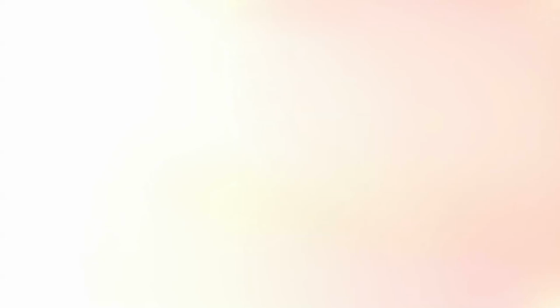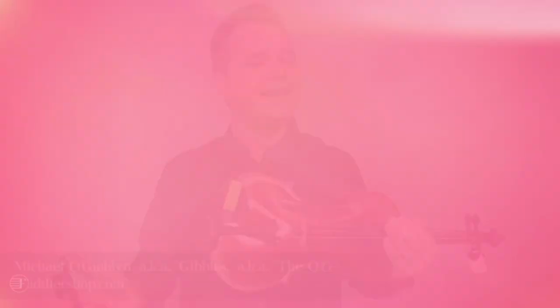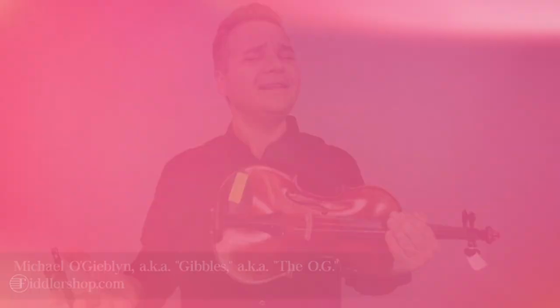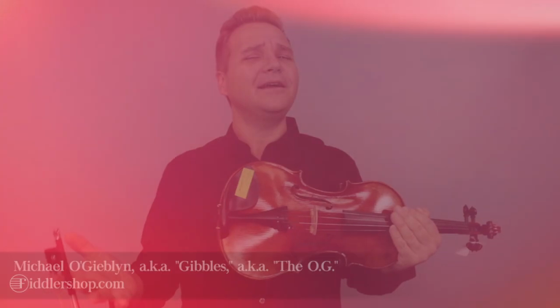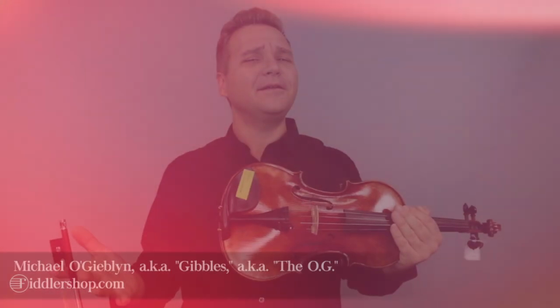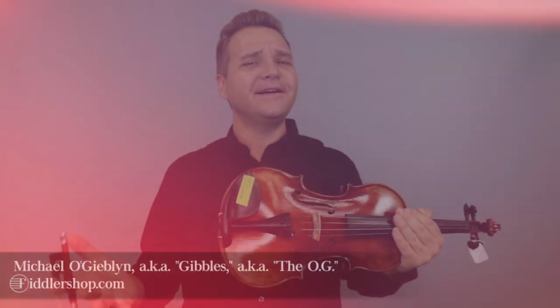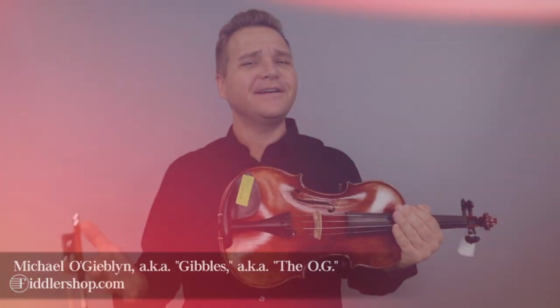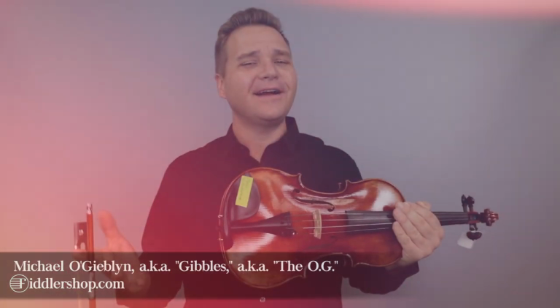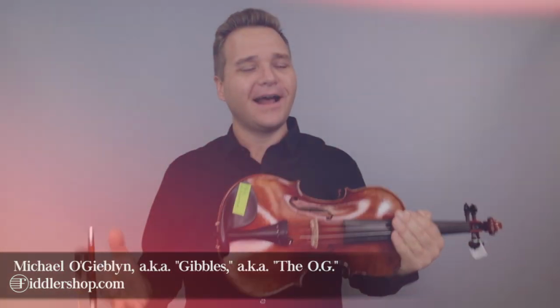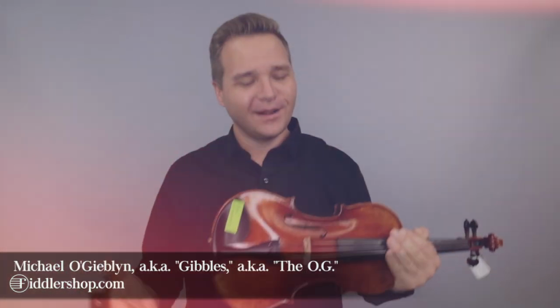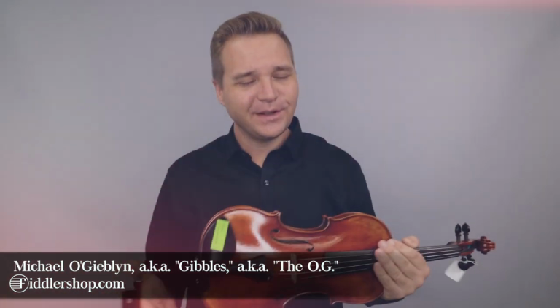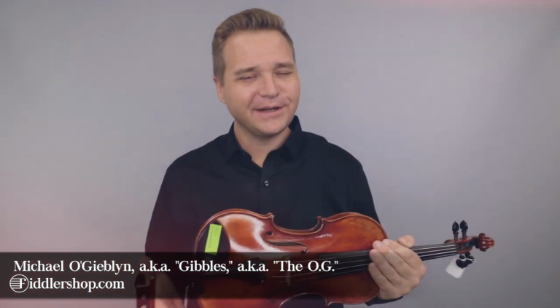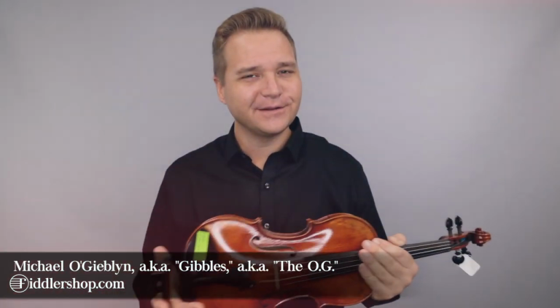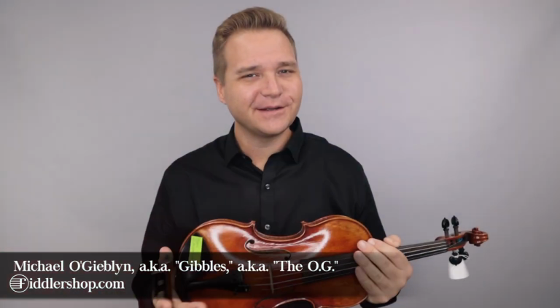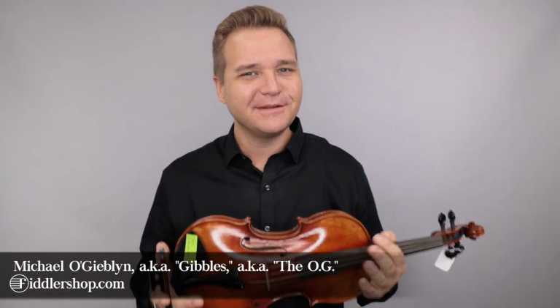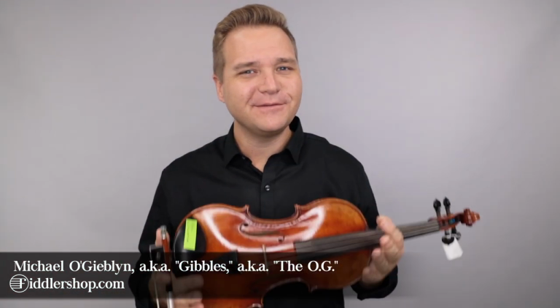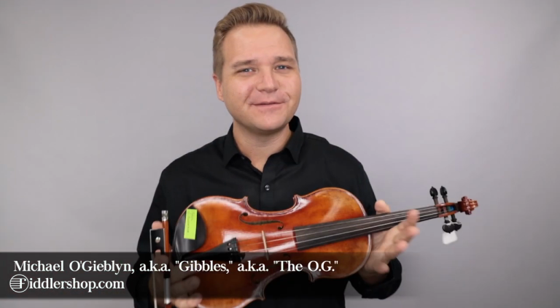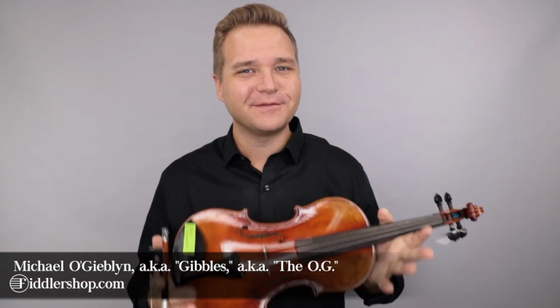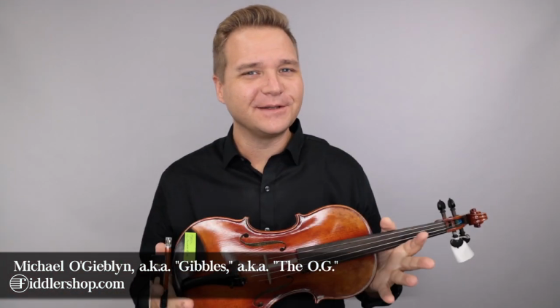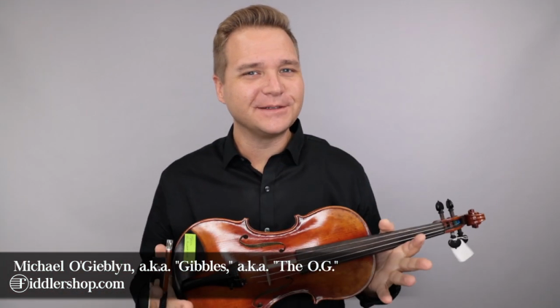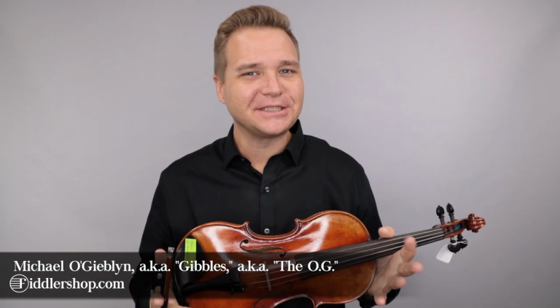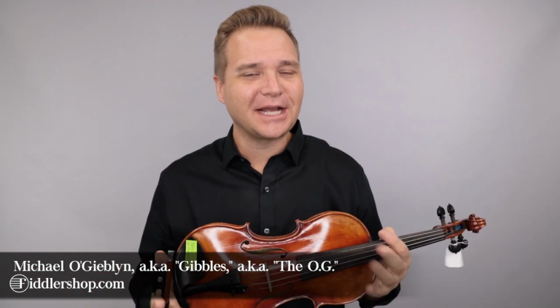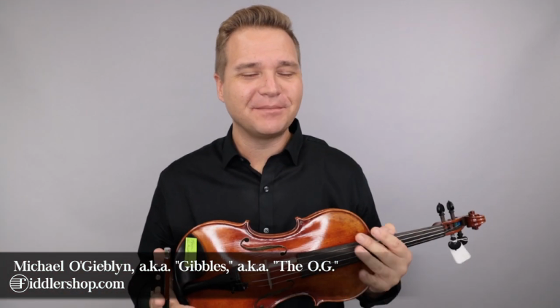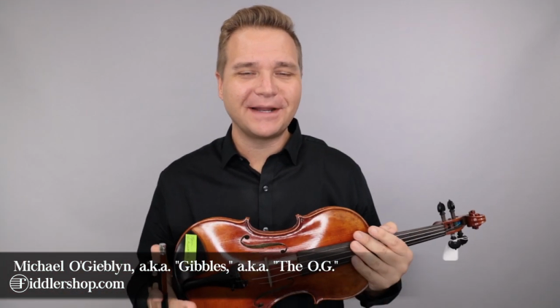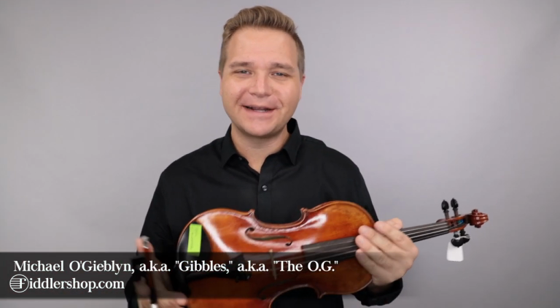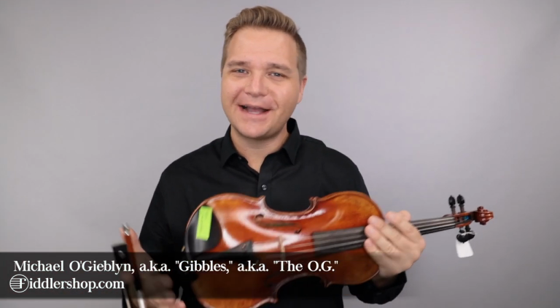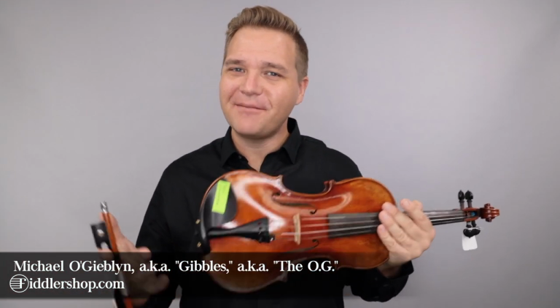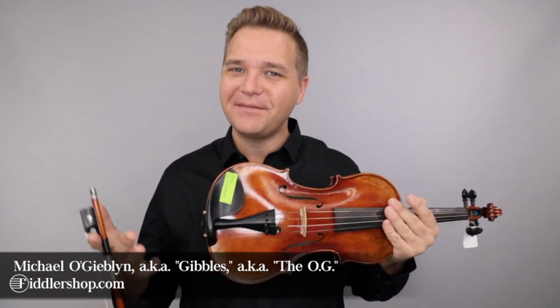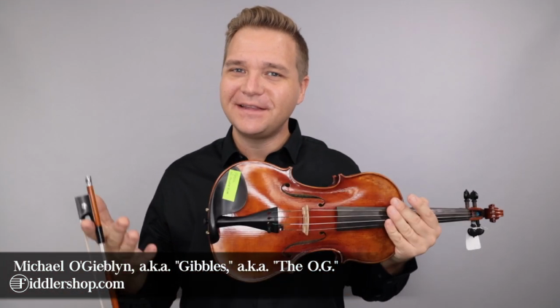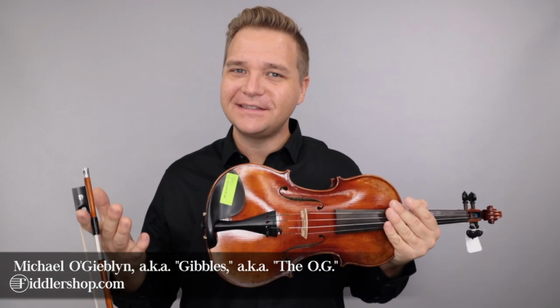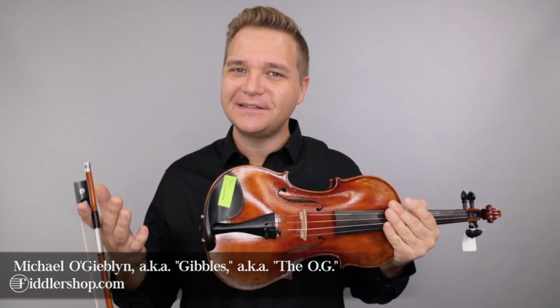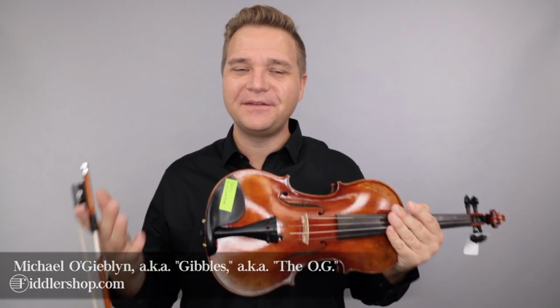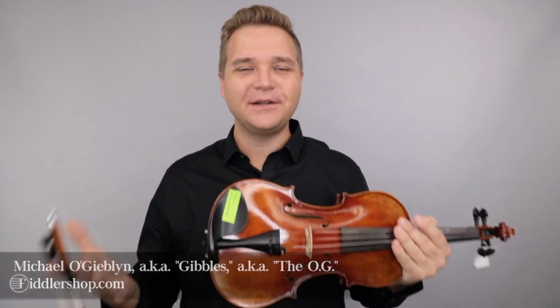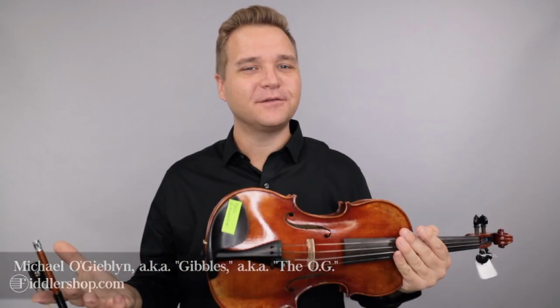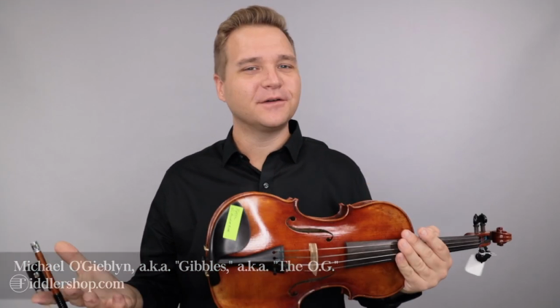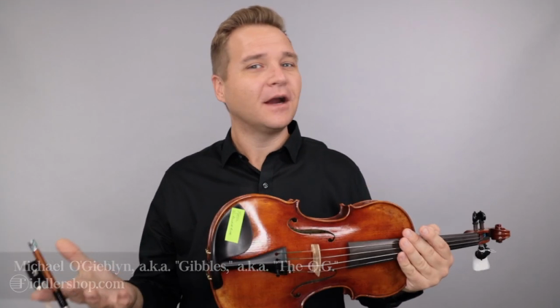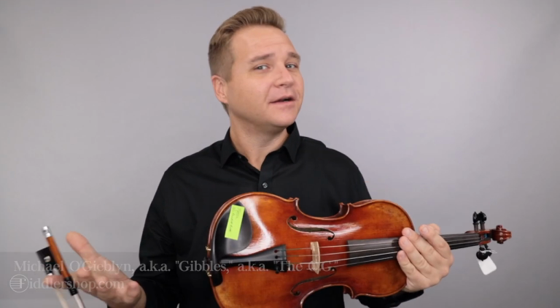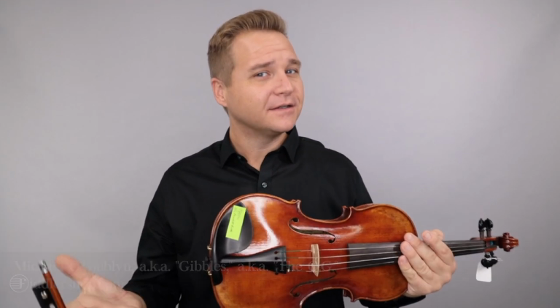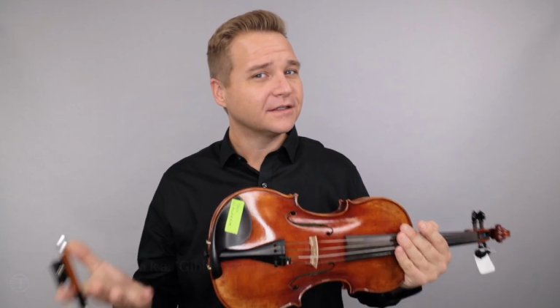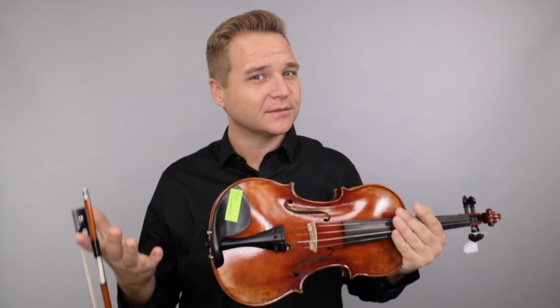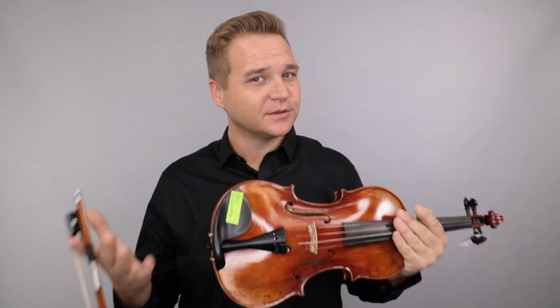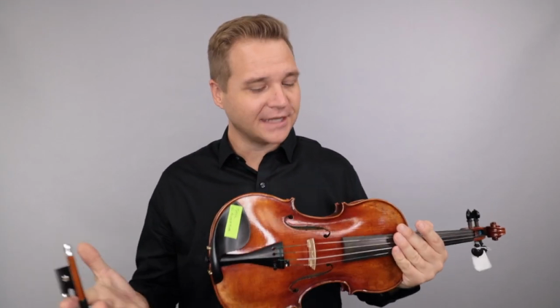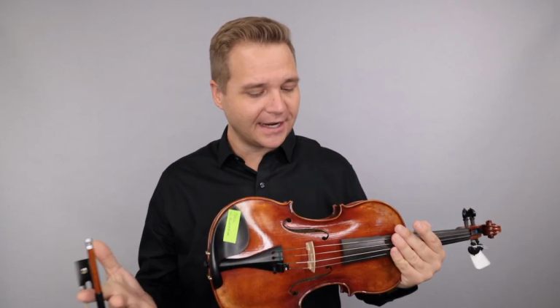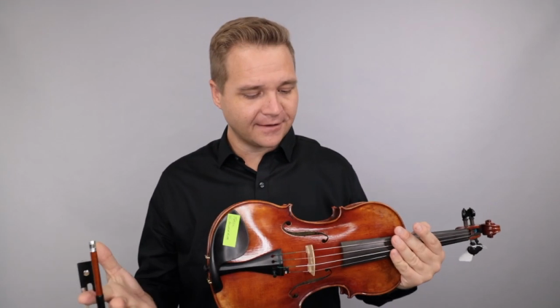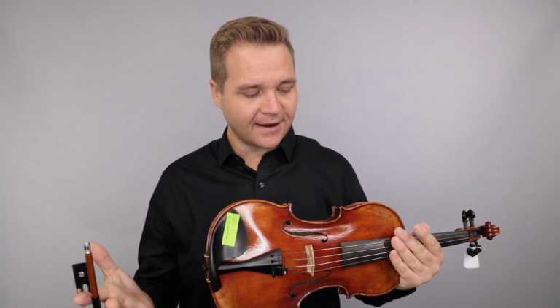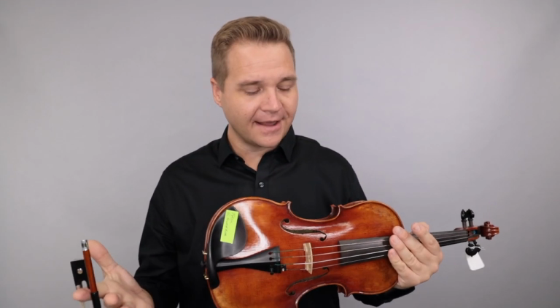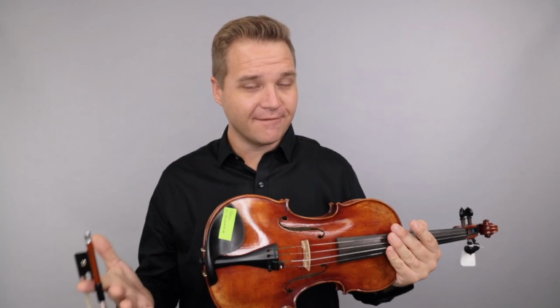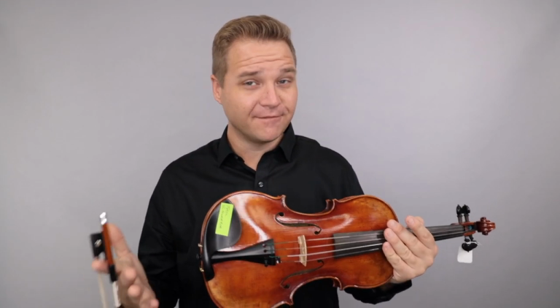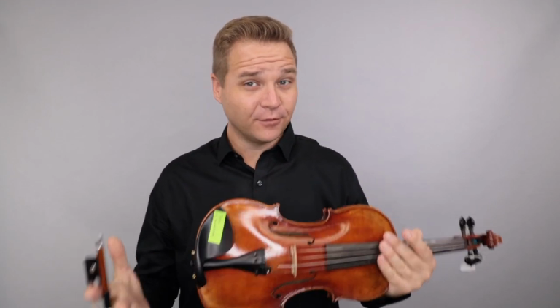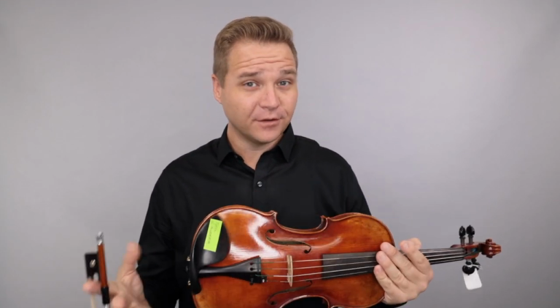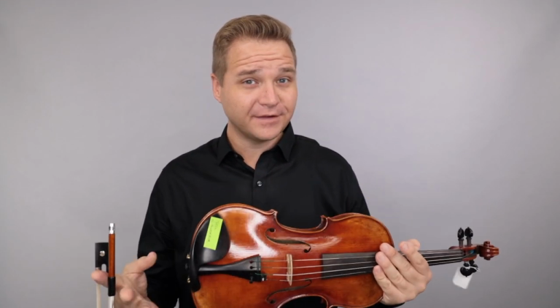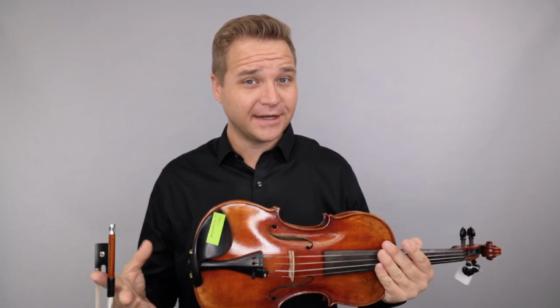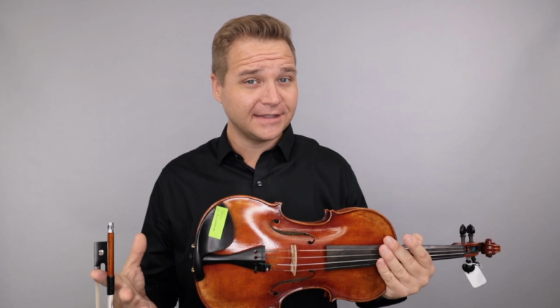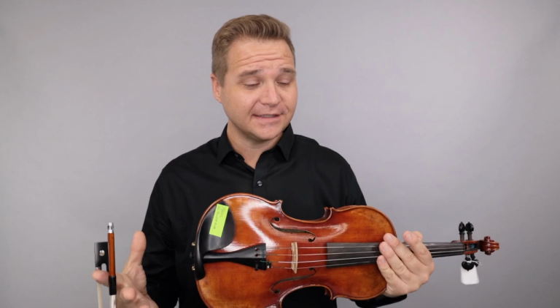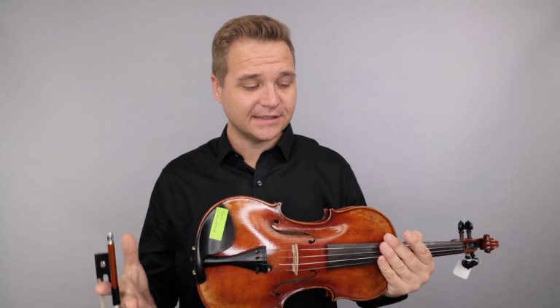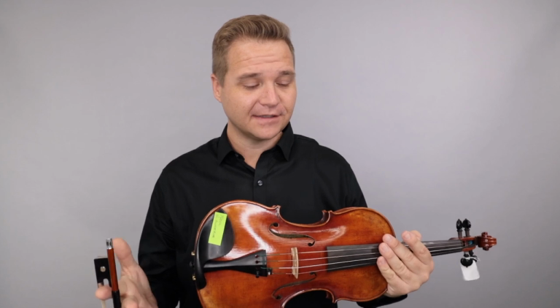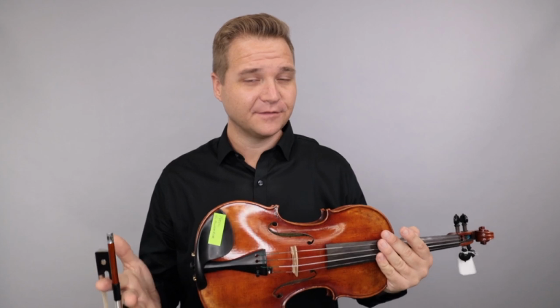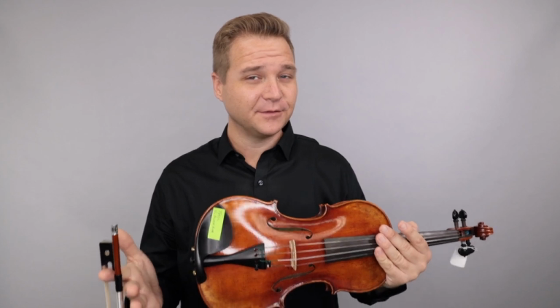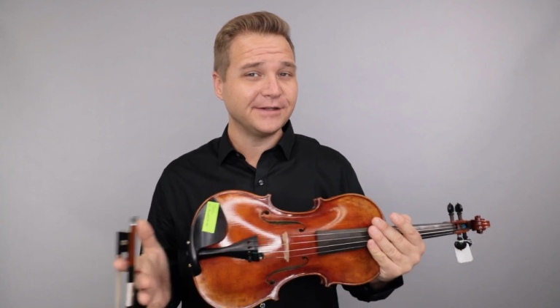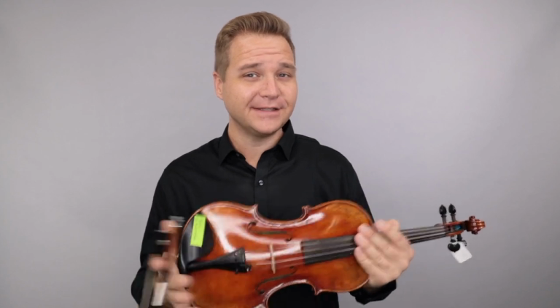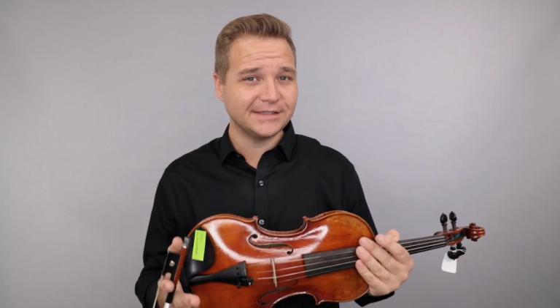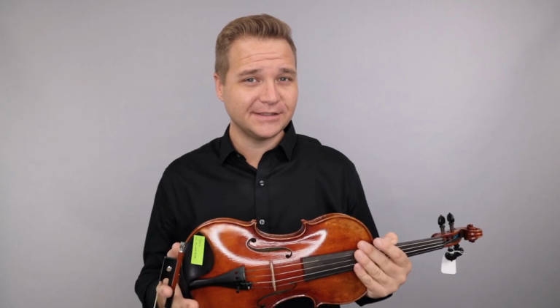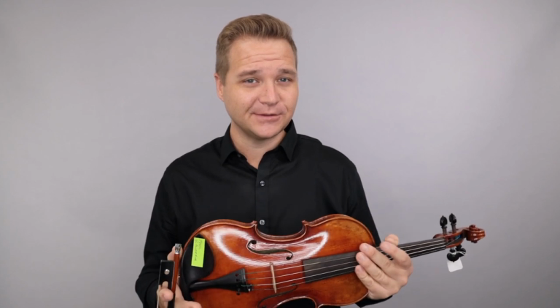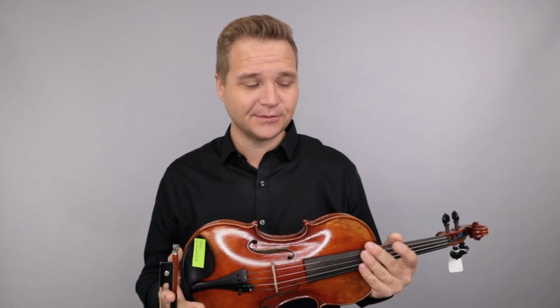Hello there, I'm Michael Aguilun with FiddlerShop.com. This is a video for our dear customer Tyler. I have four violins for you to listen to.